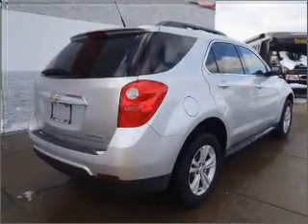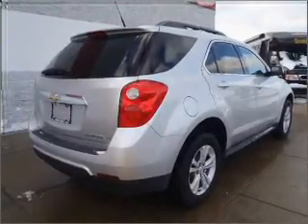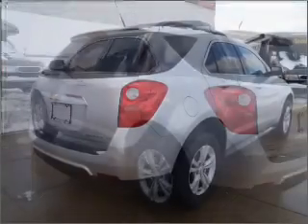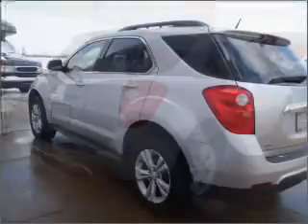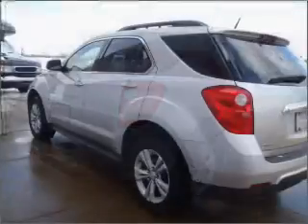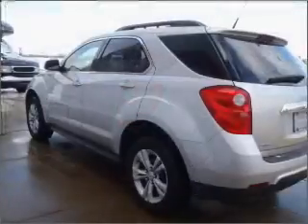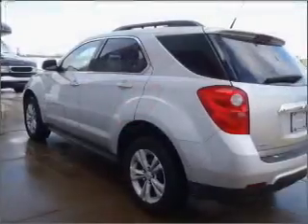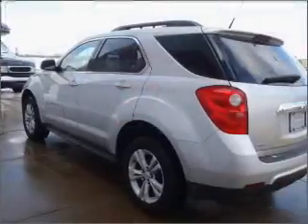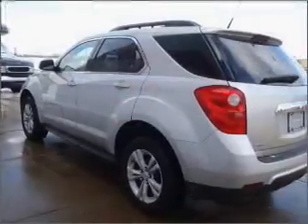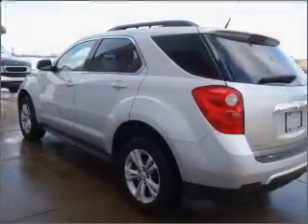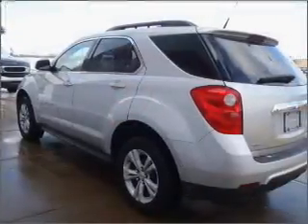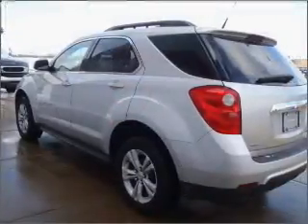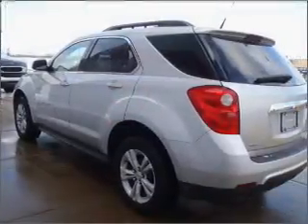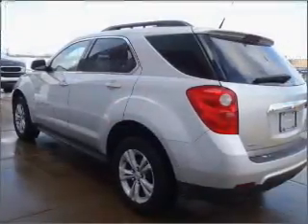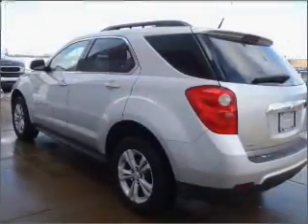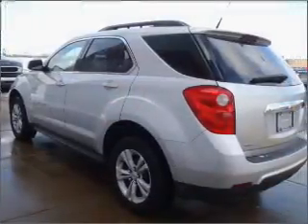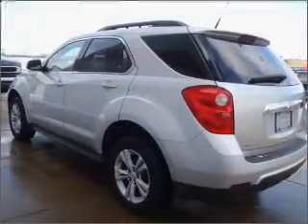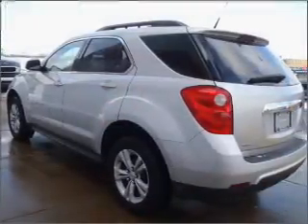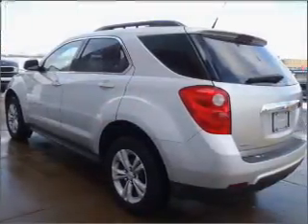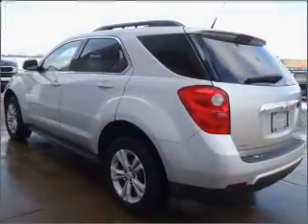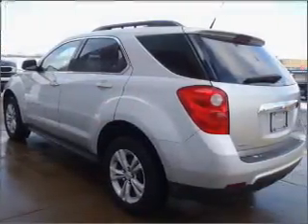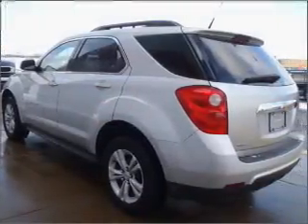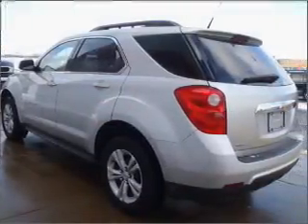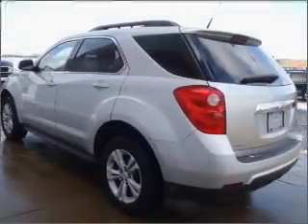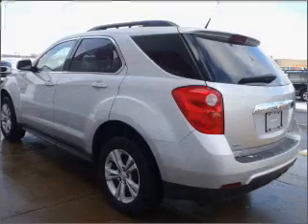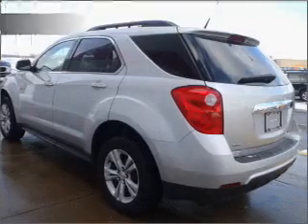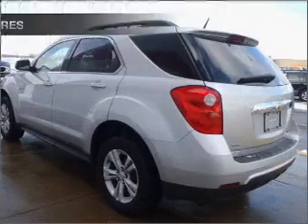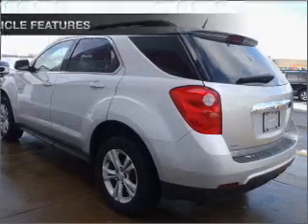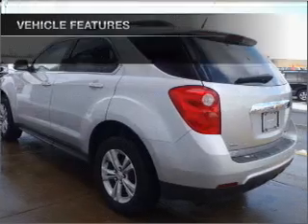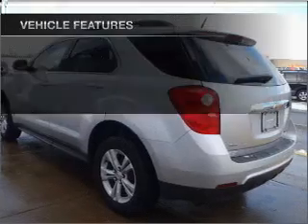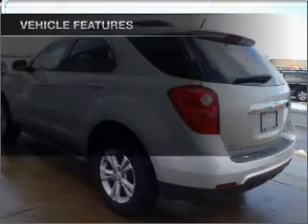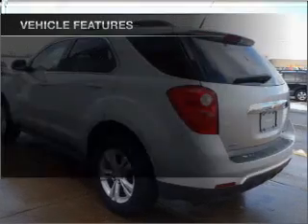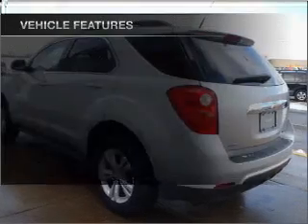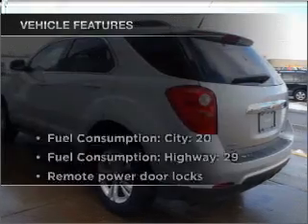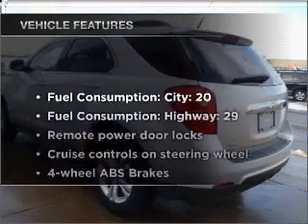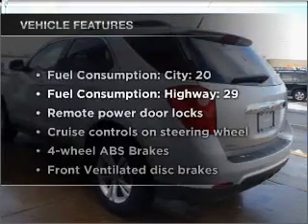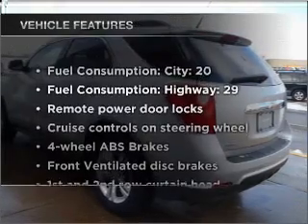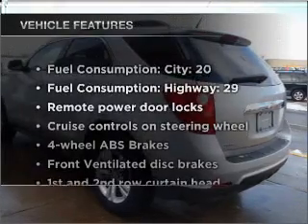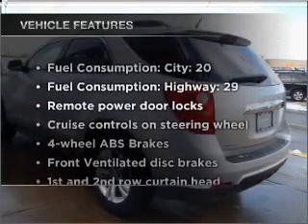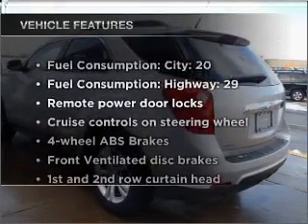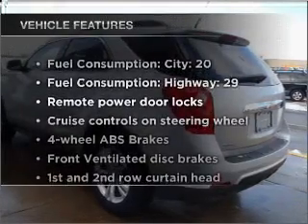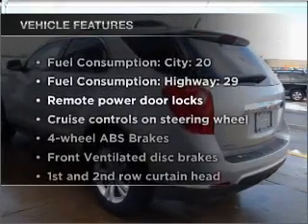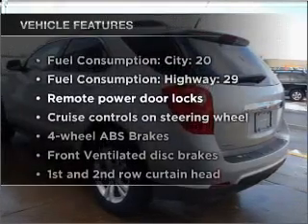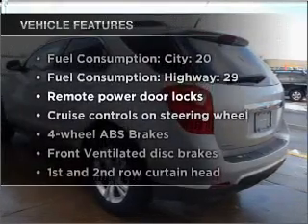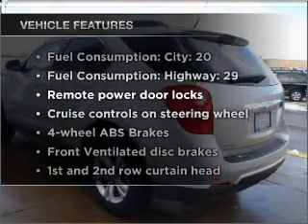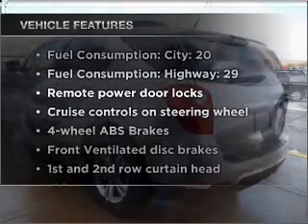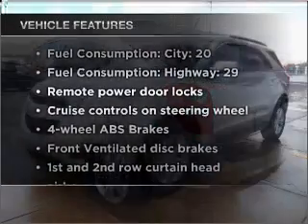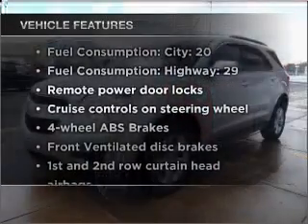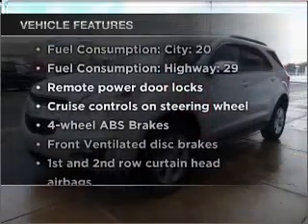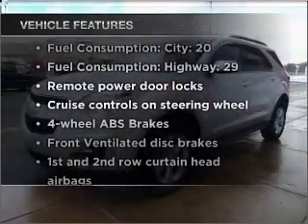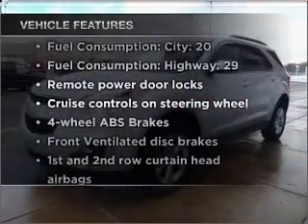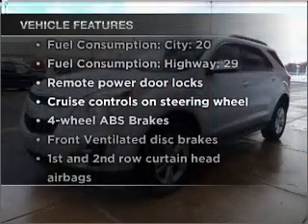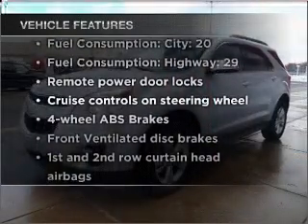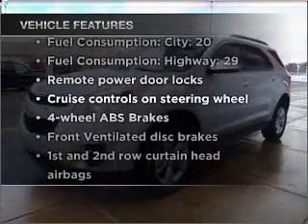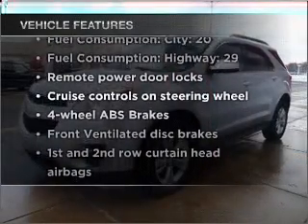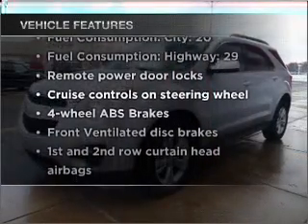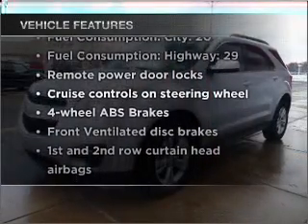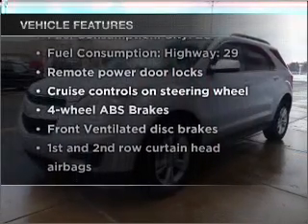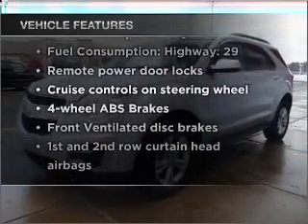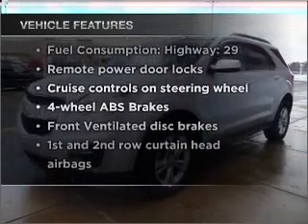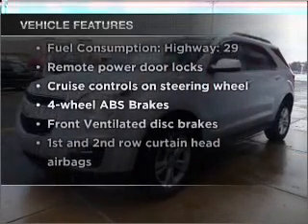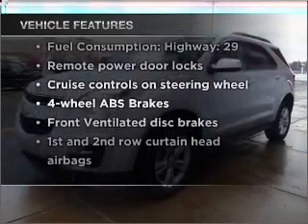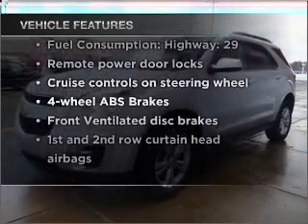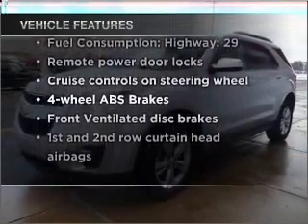The anti-lock braking system will keep you safe on the road. Plus, enjoy these notable features that are included in this vehicle: air conditioning,